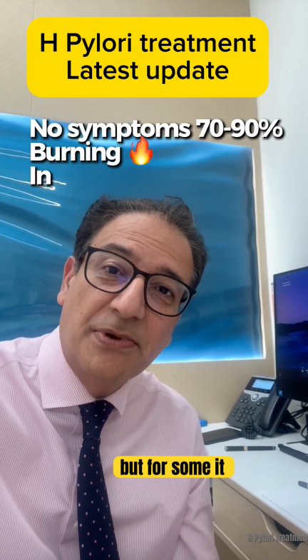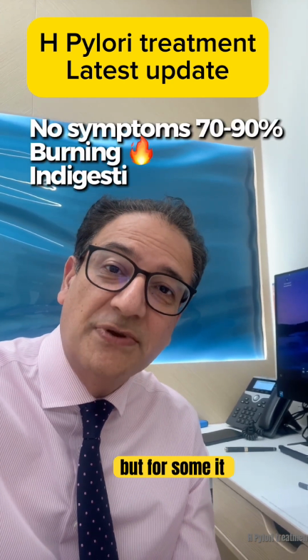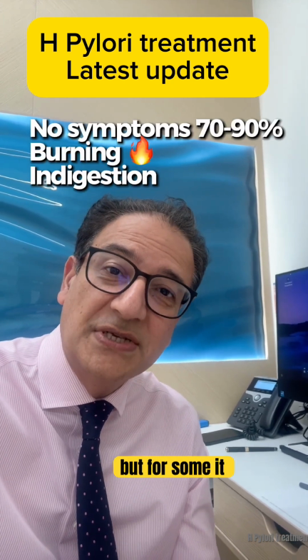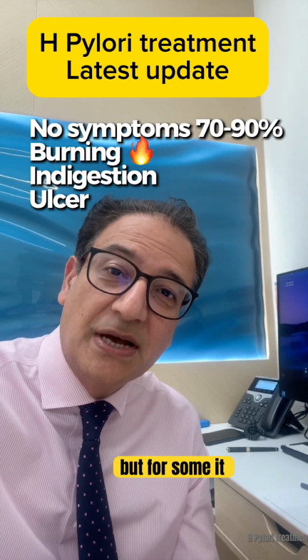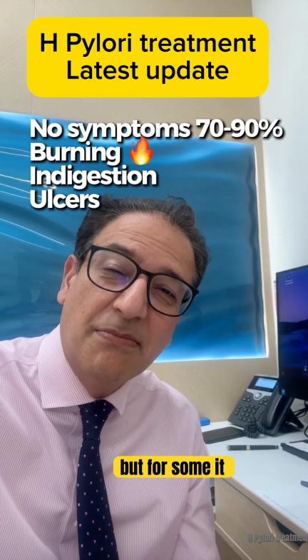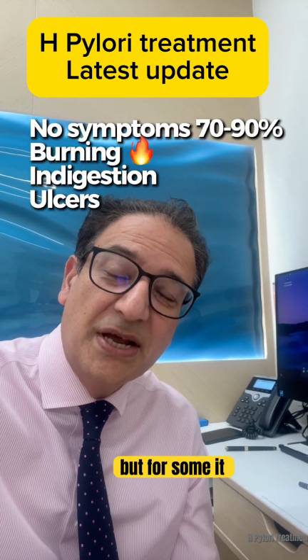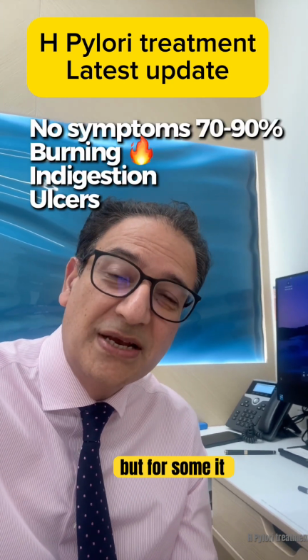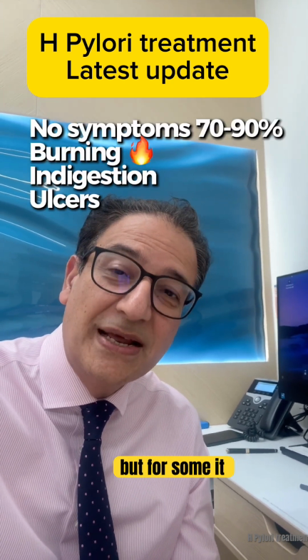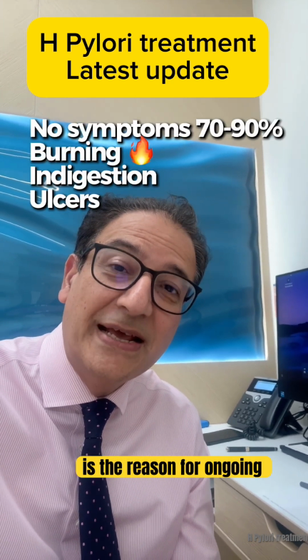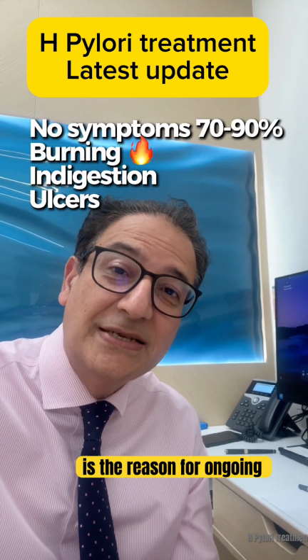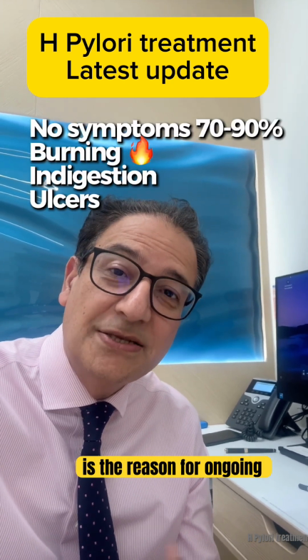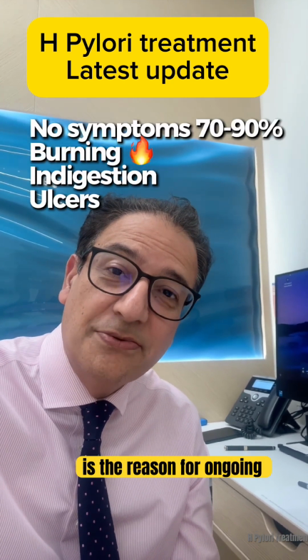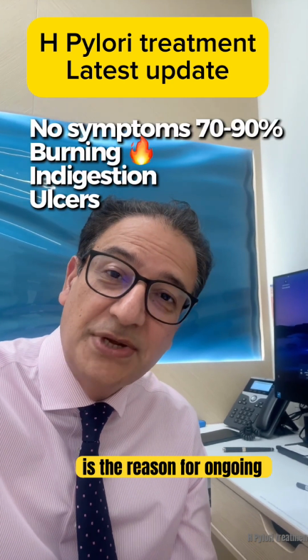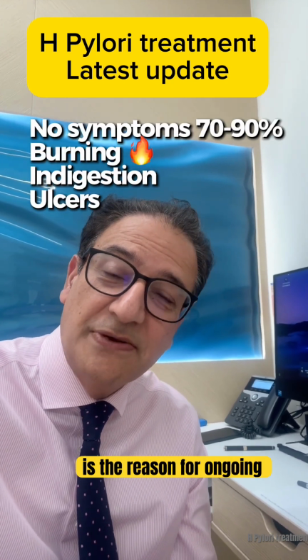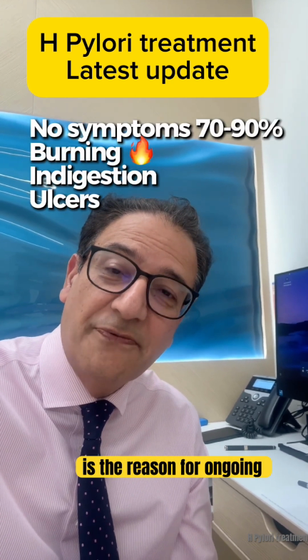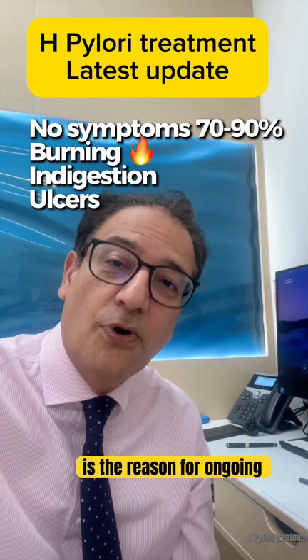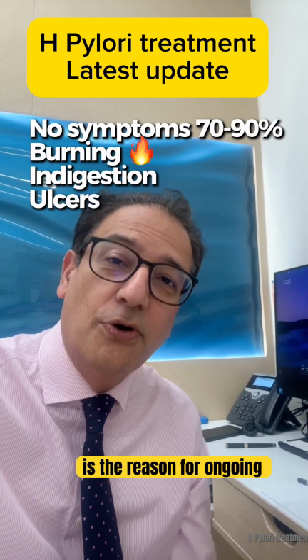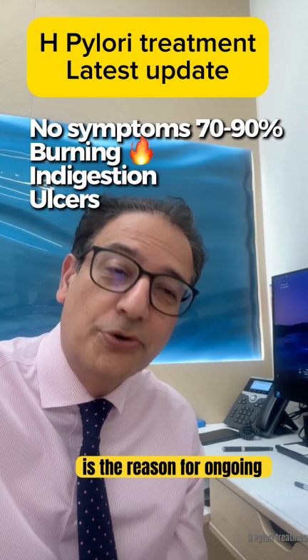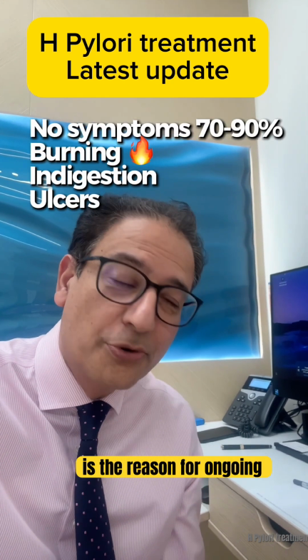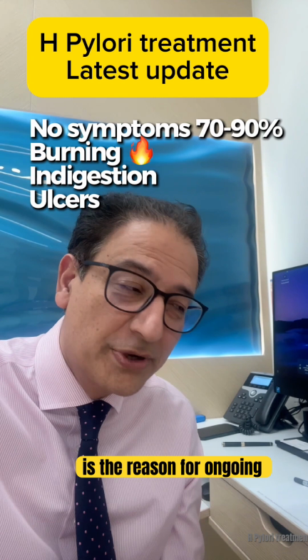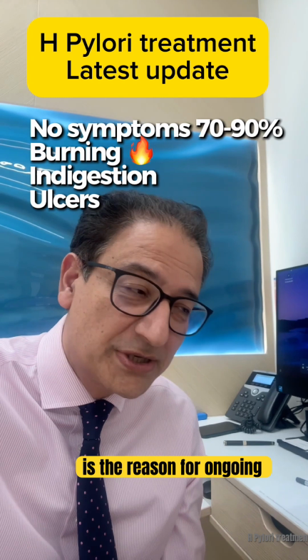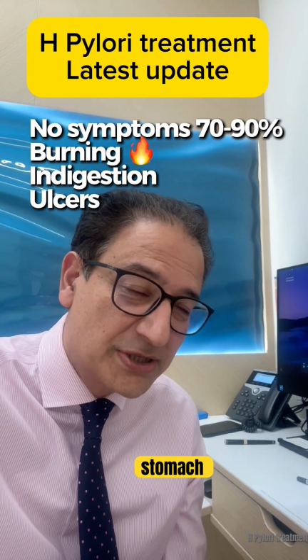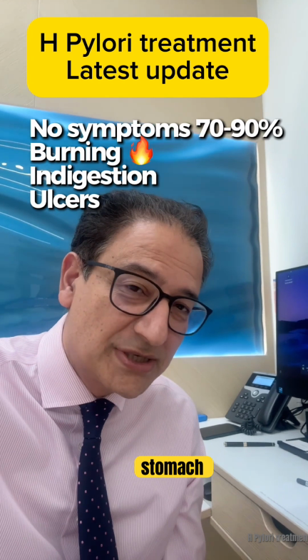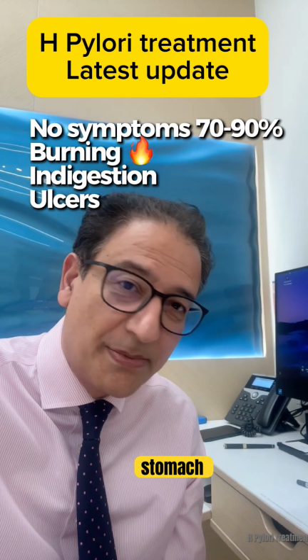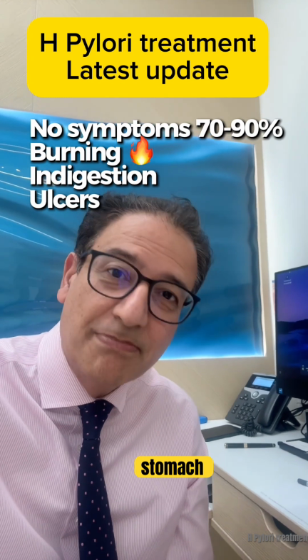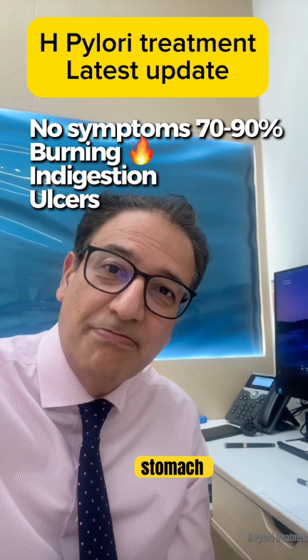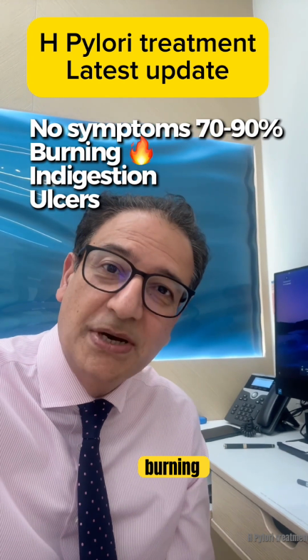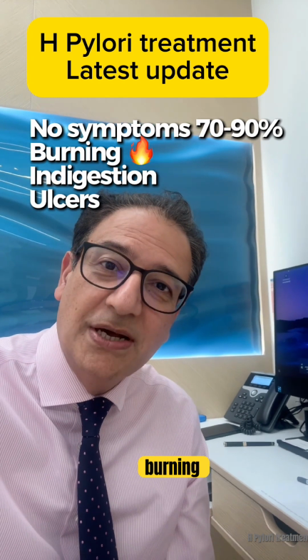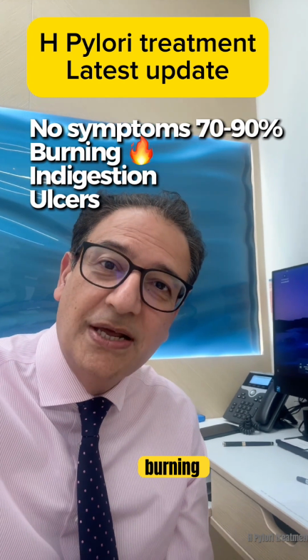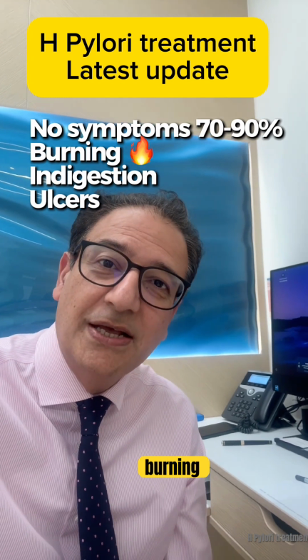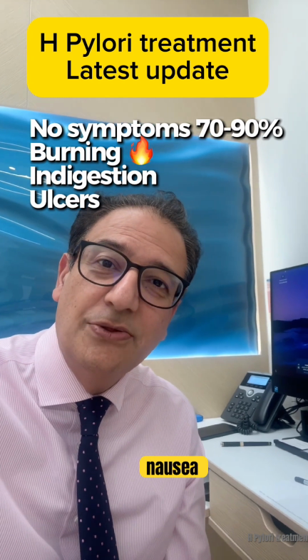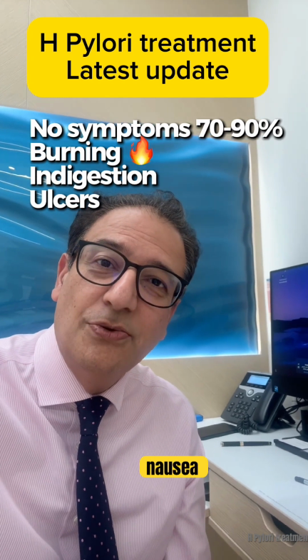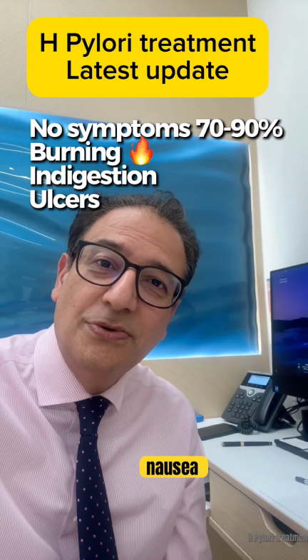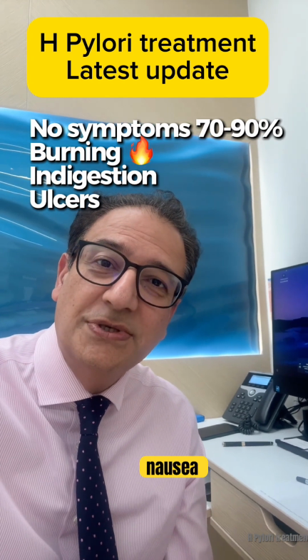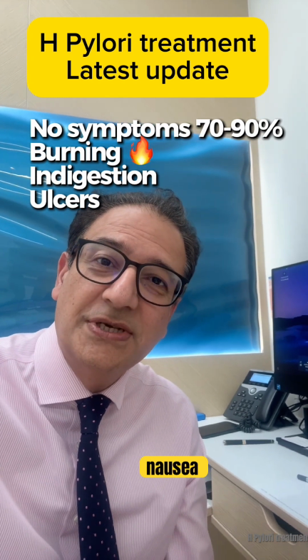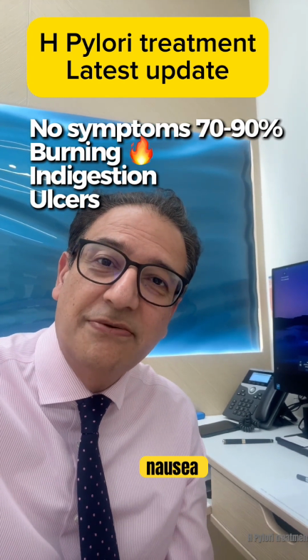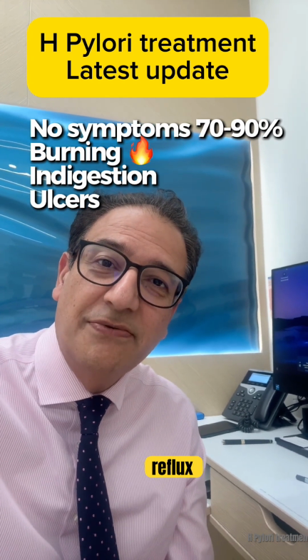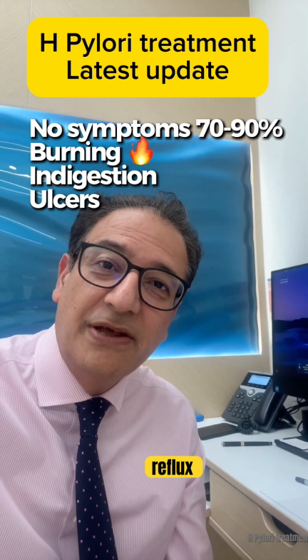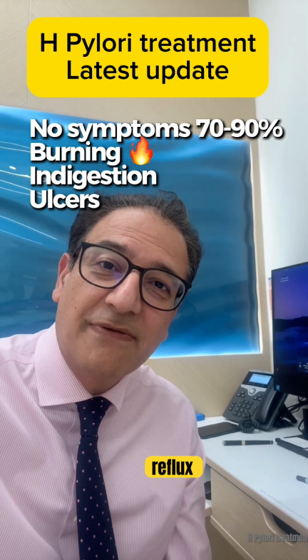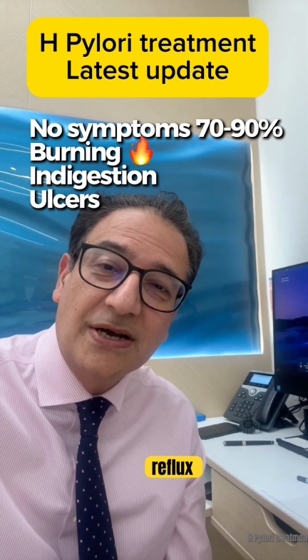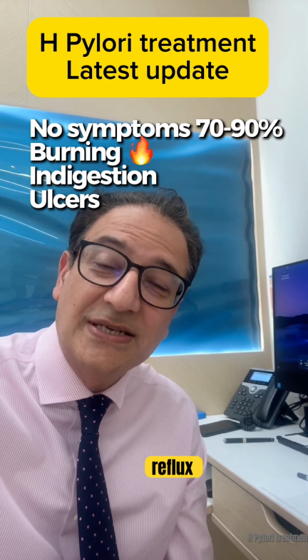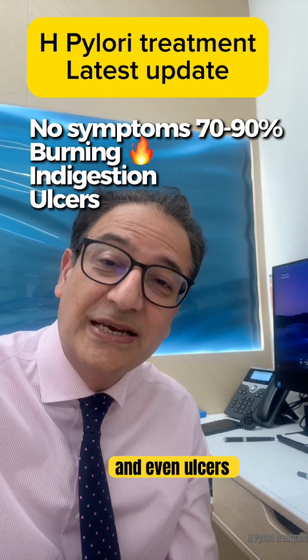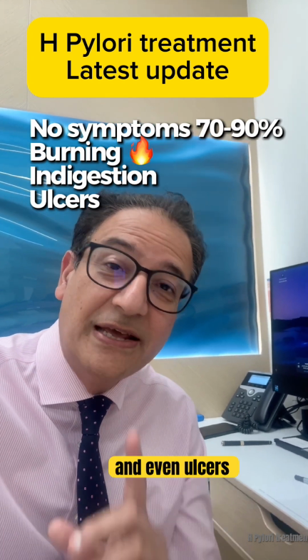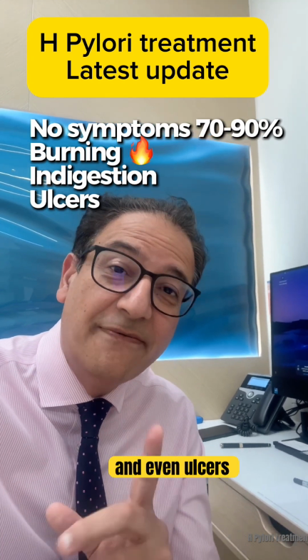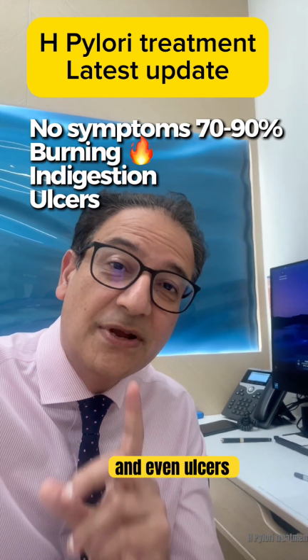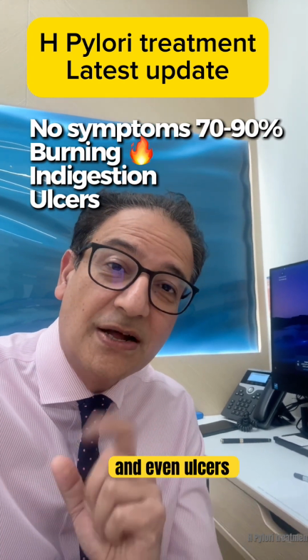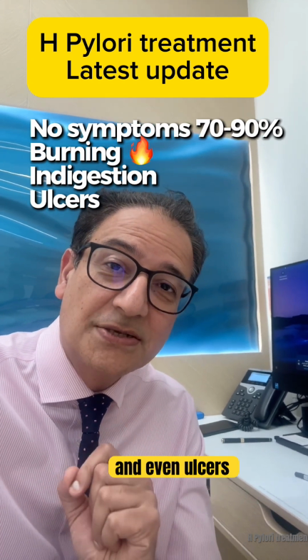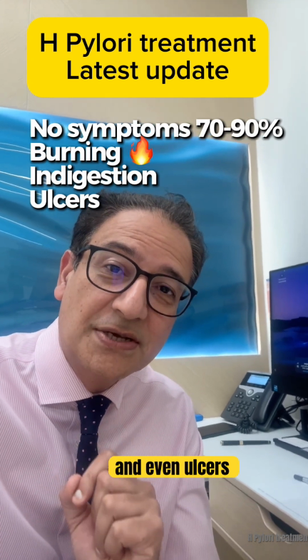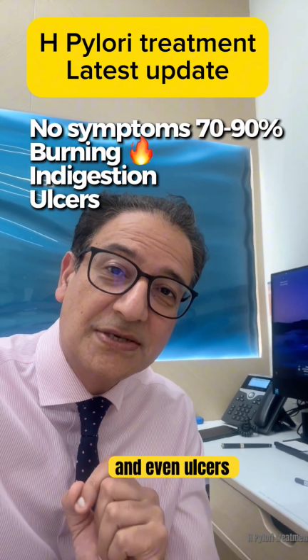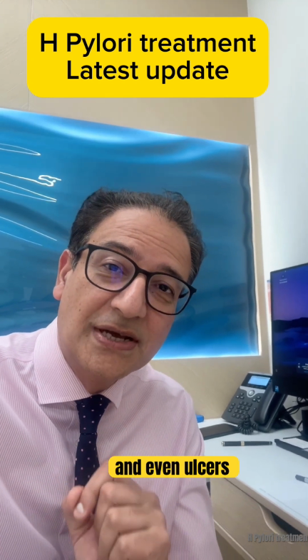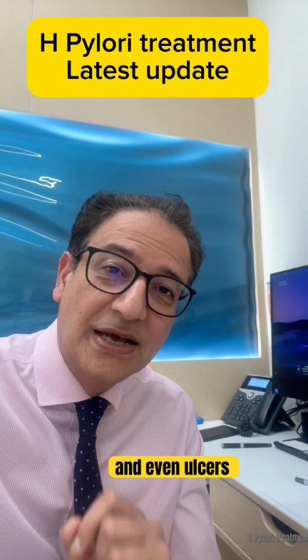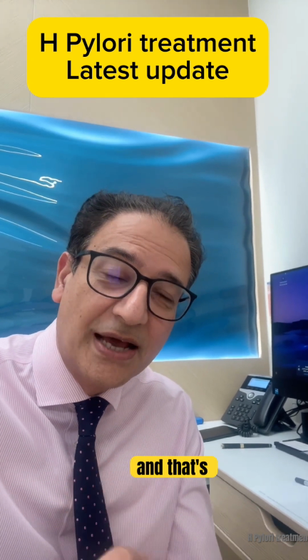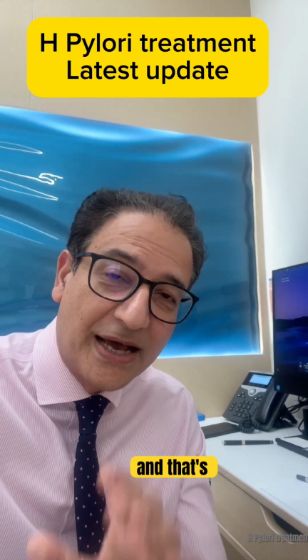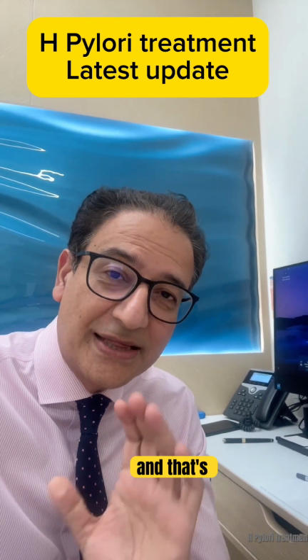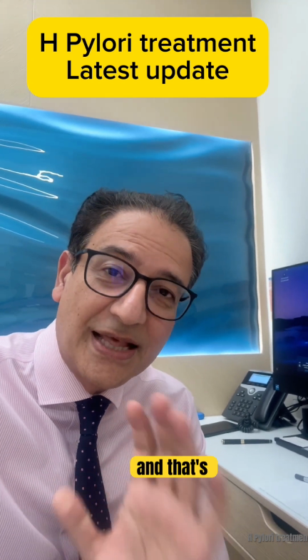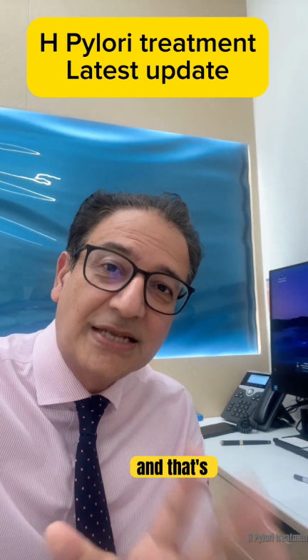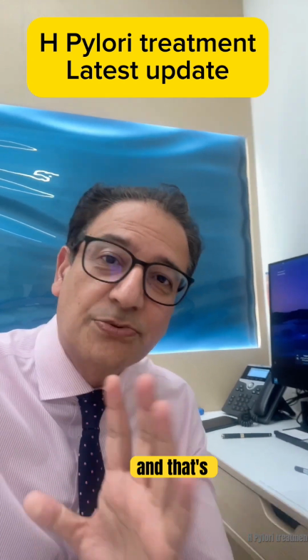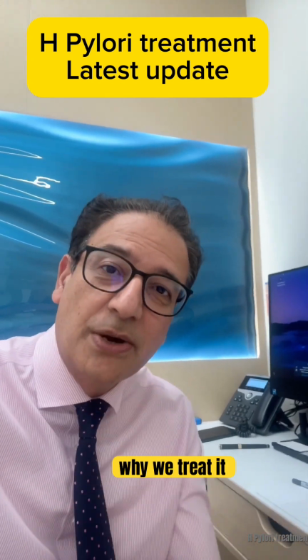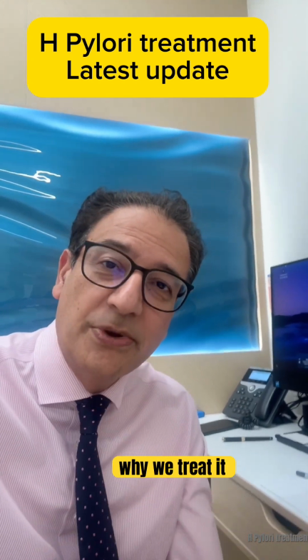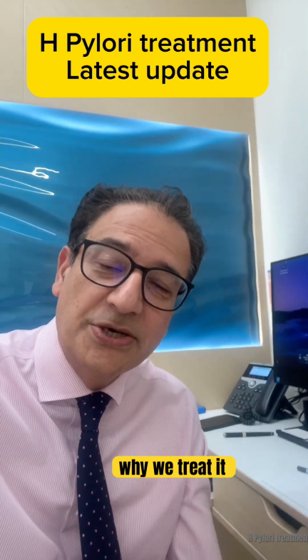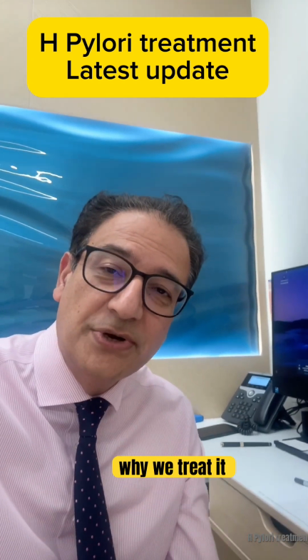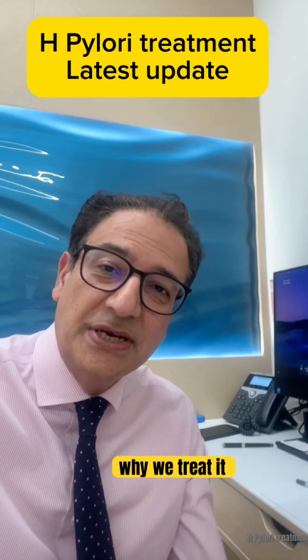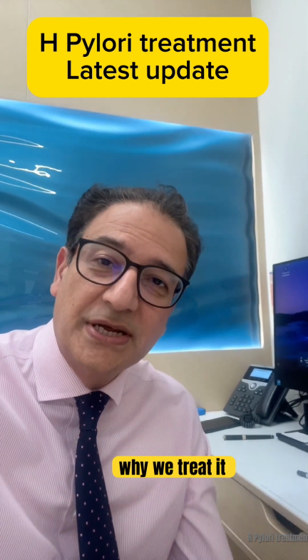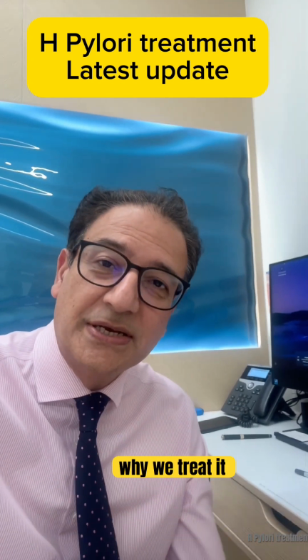But for some, it is the reason for ongoing stomach burning, nausea, reflux, and even ulcers. And that's why we treat it.